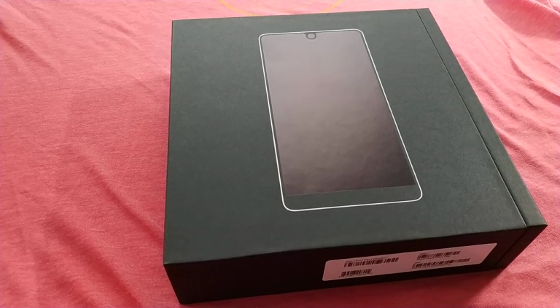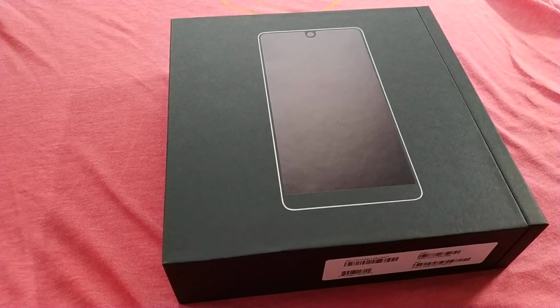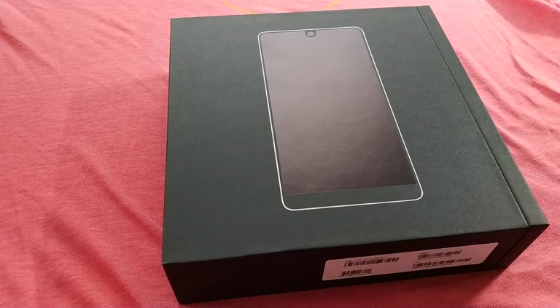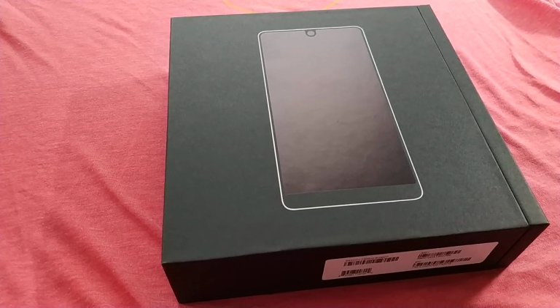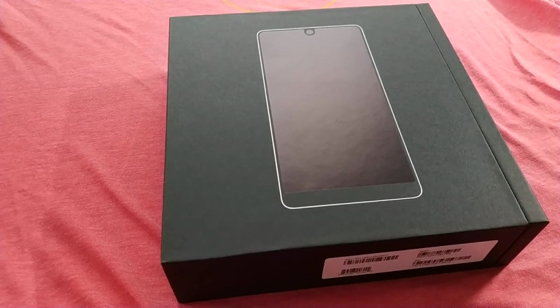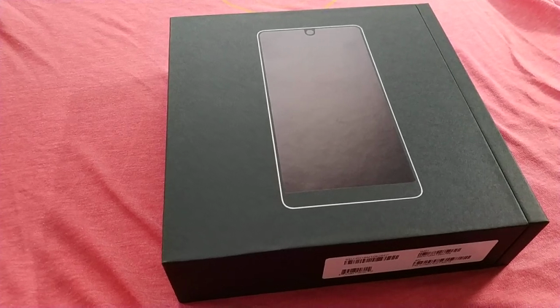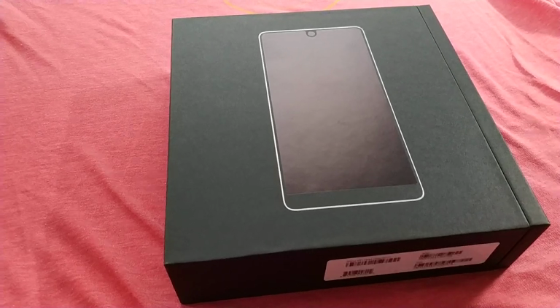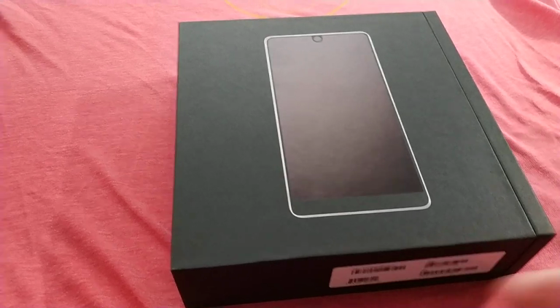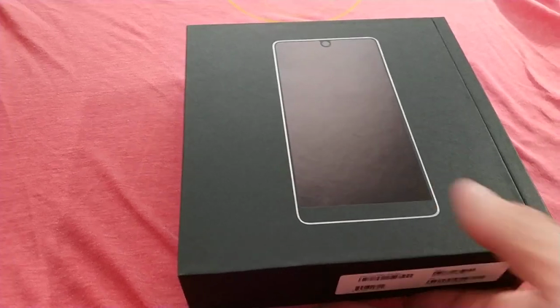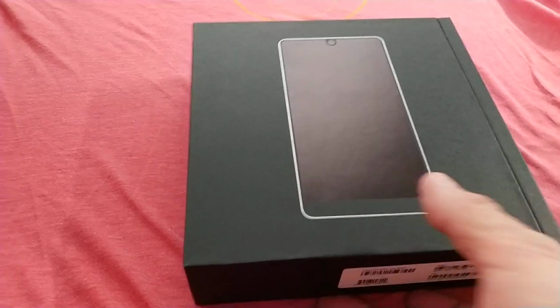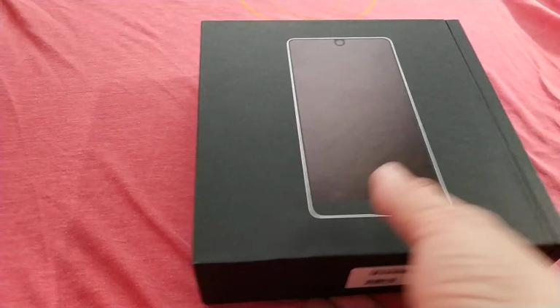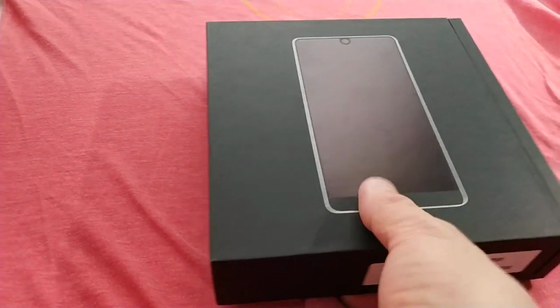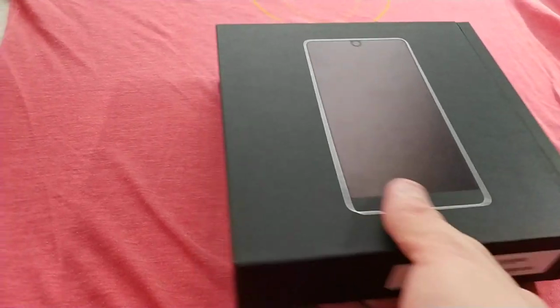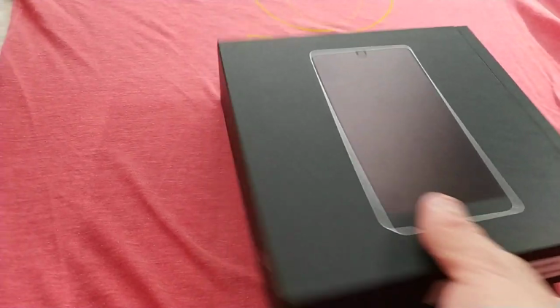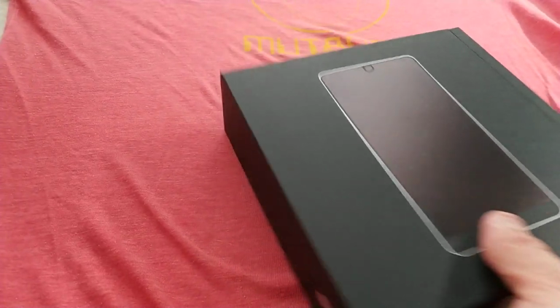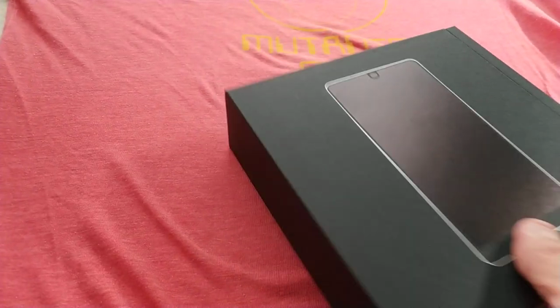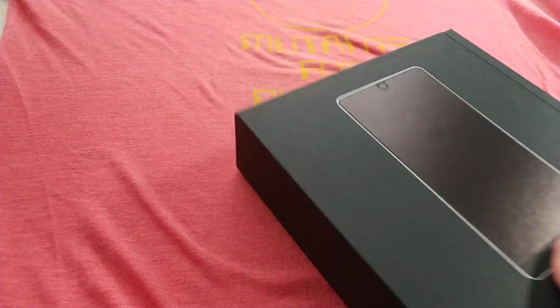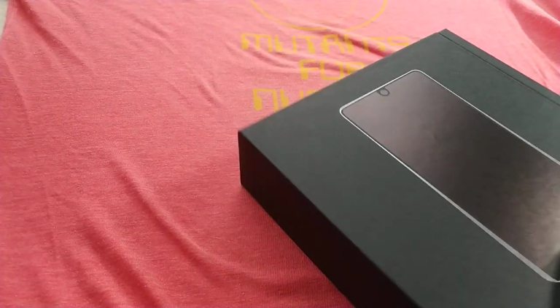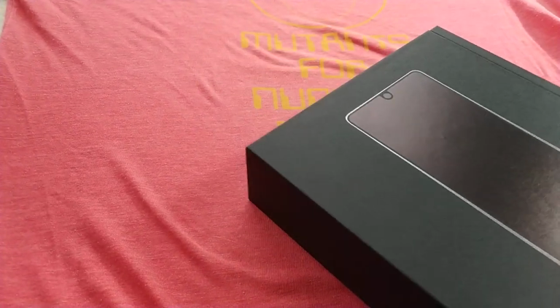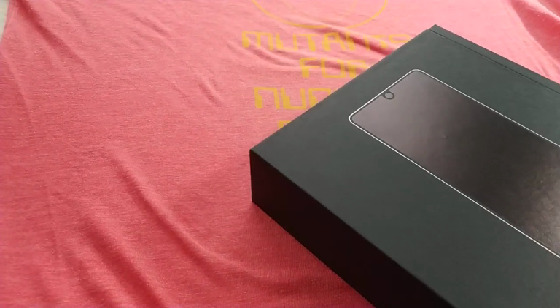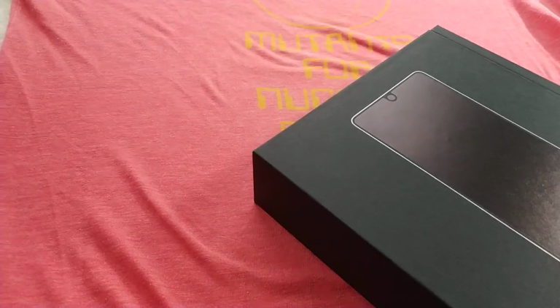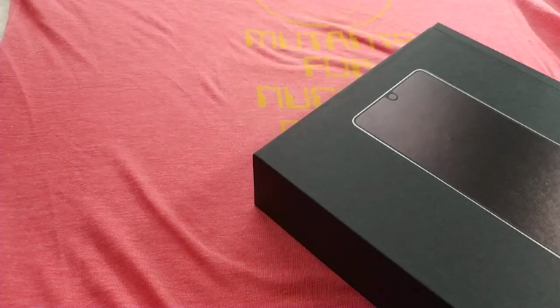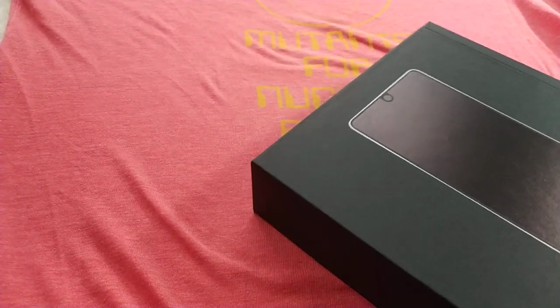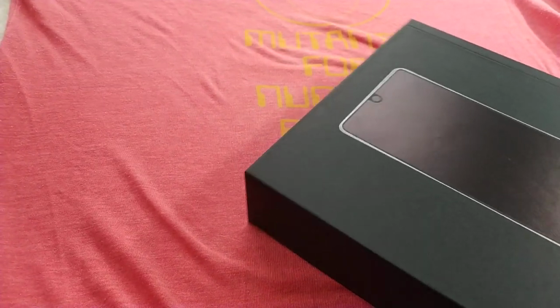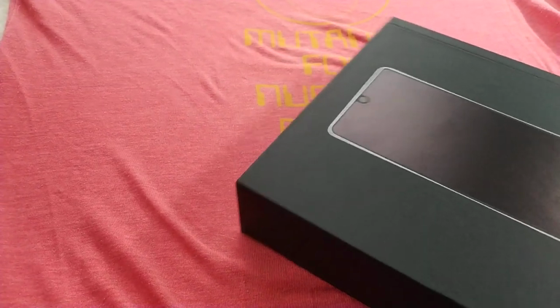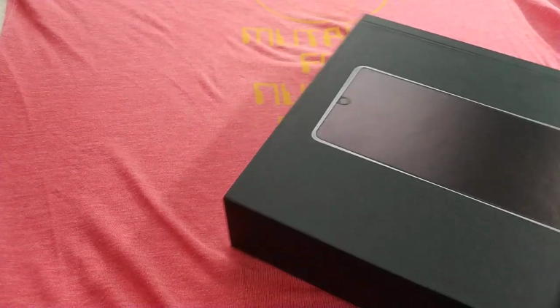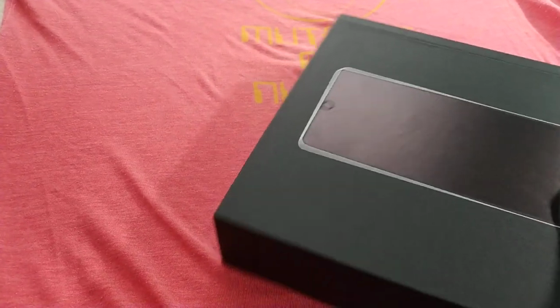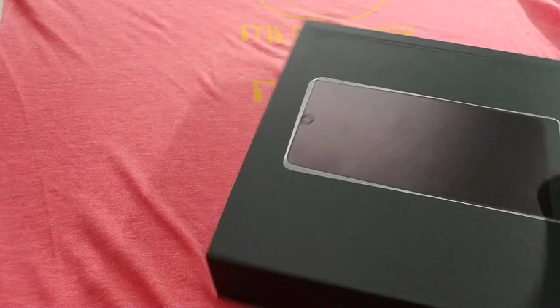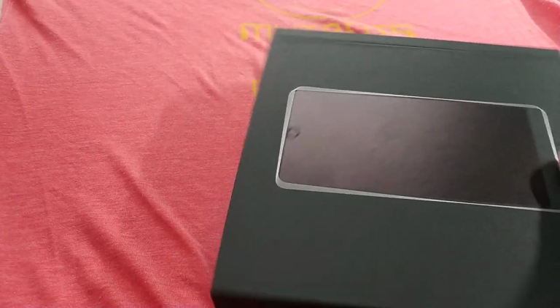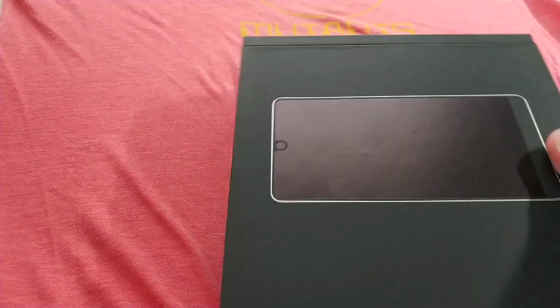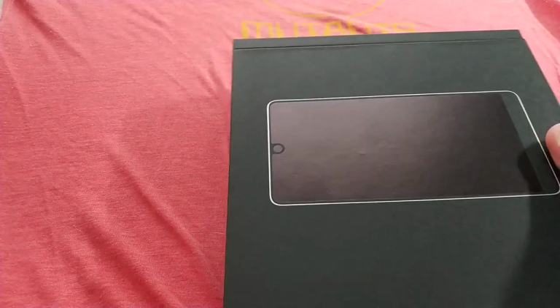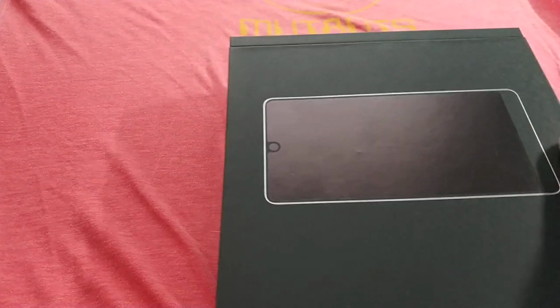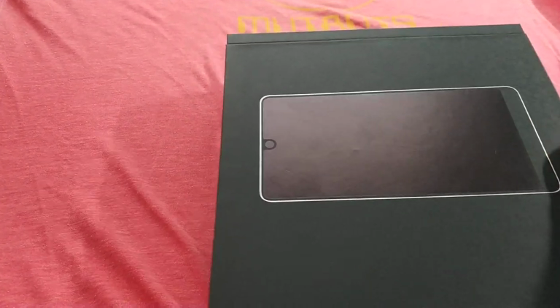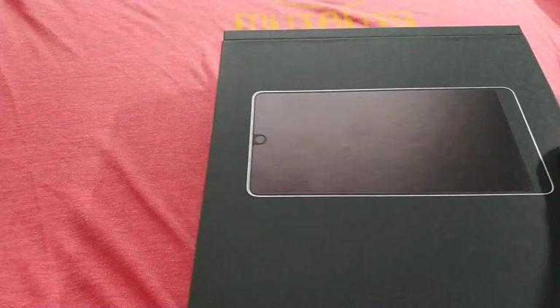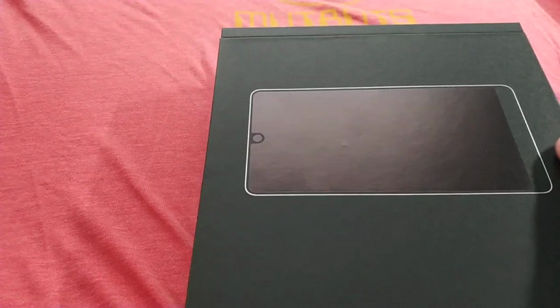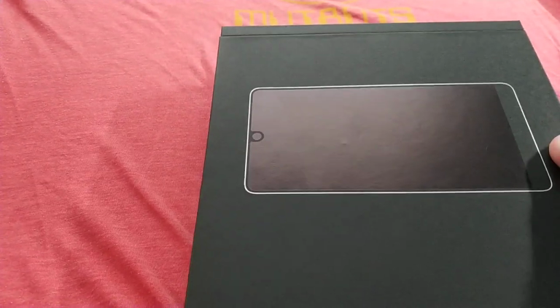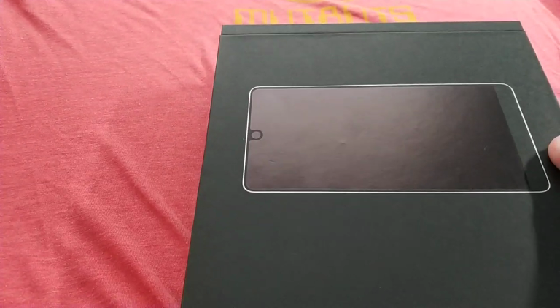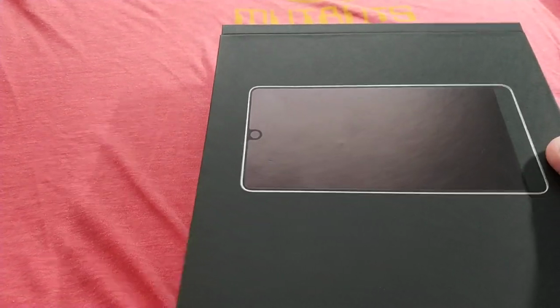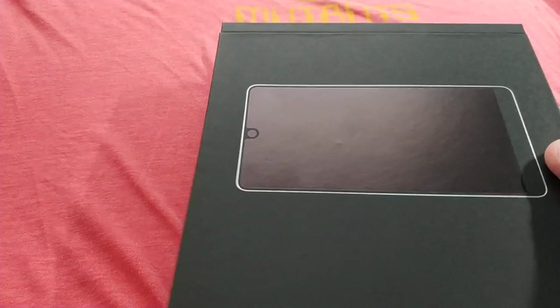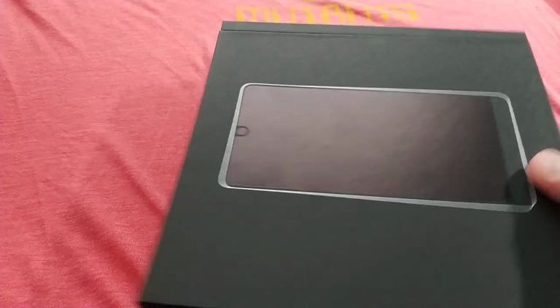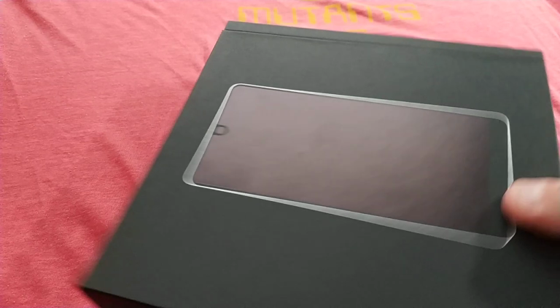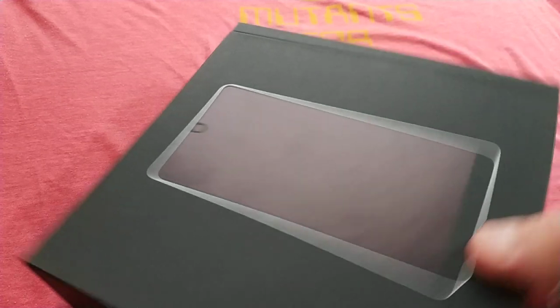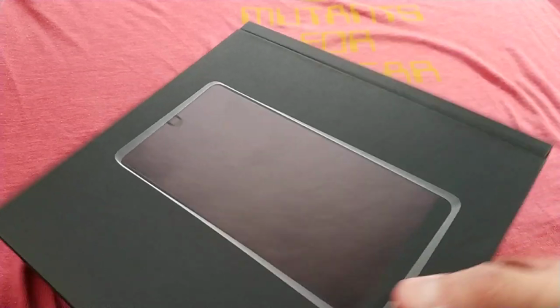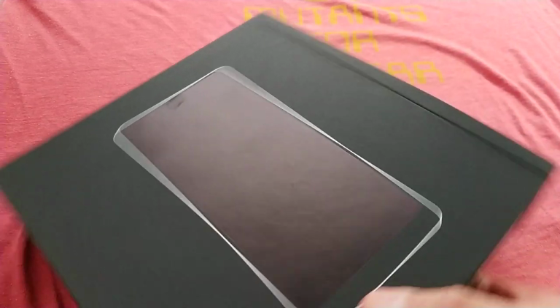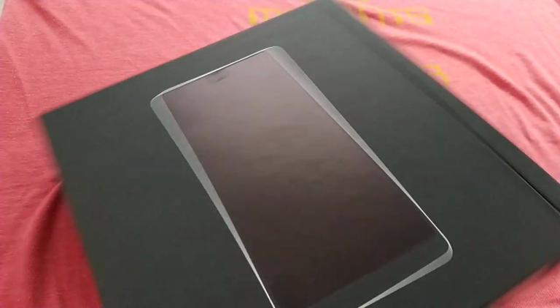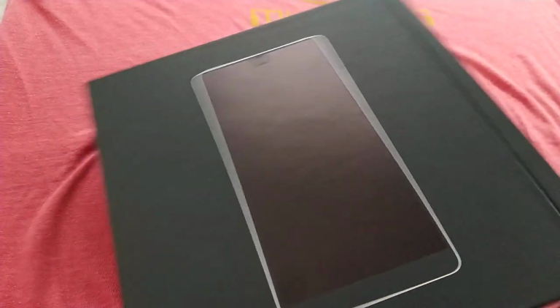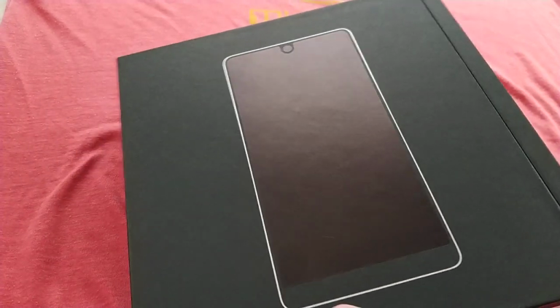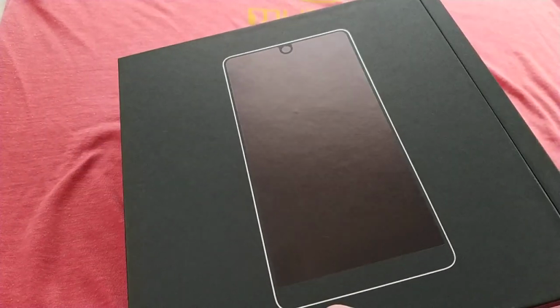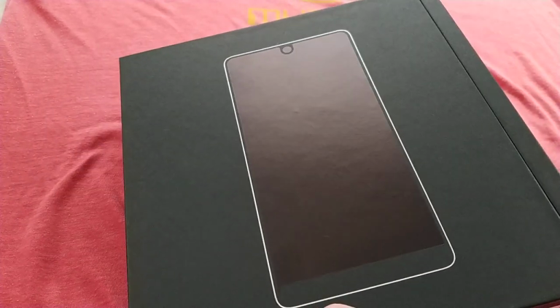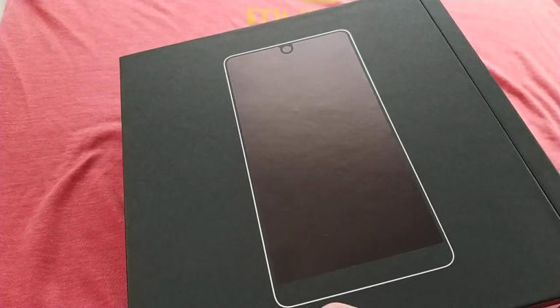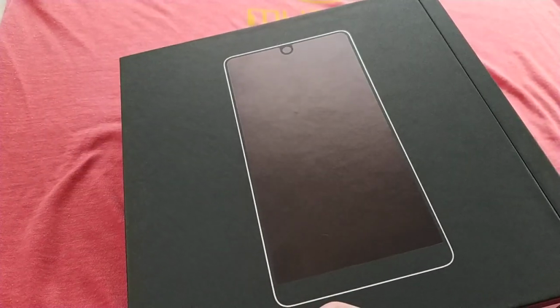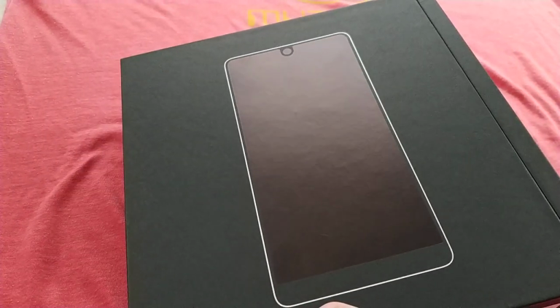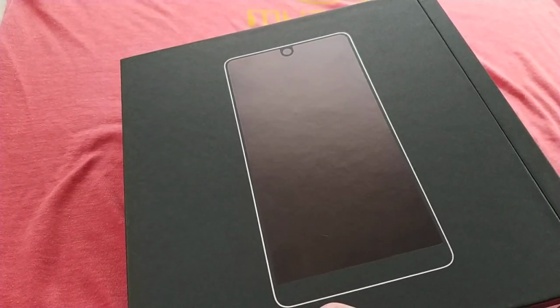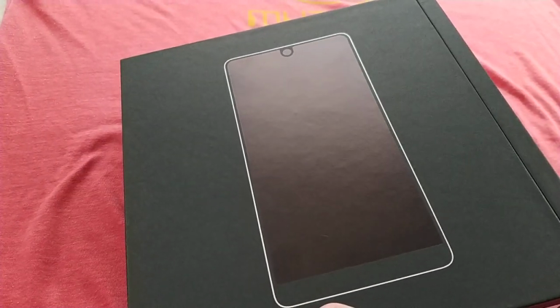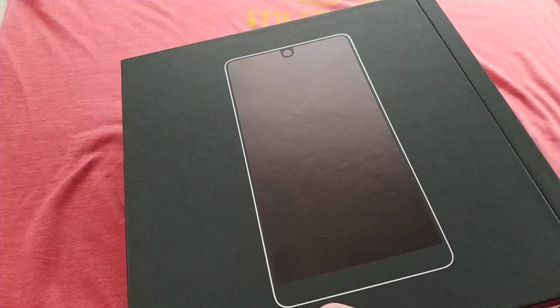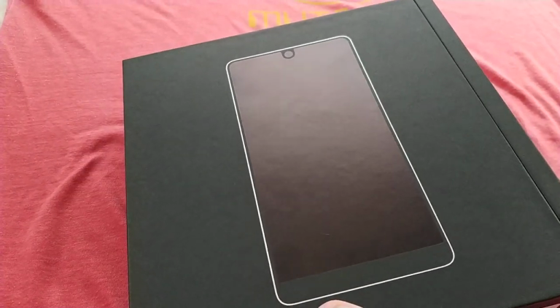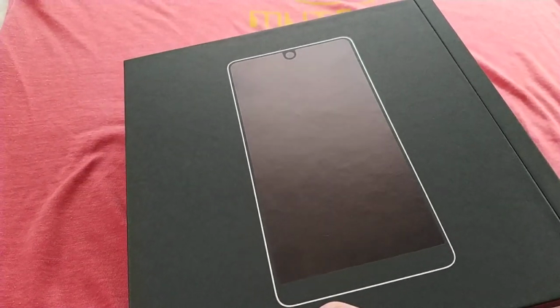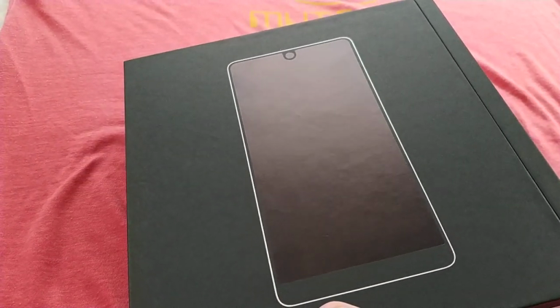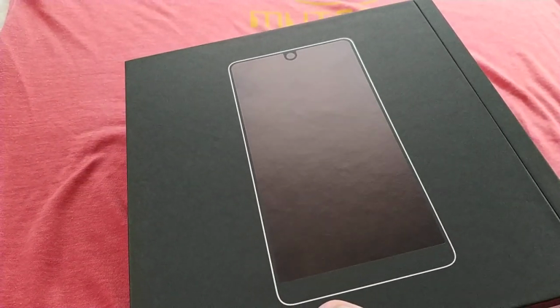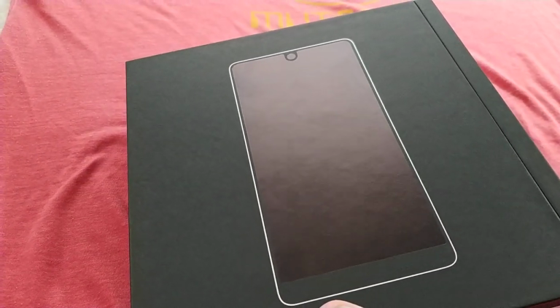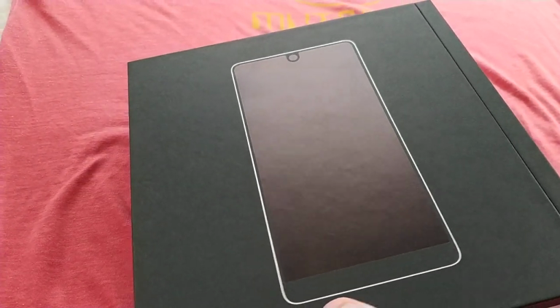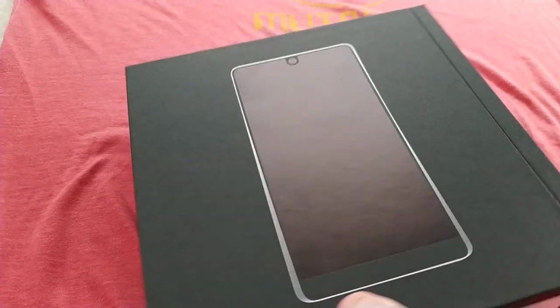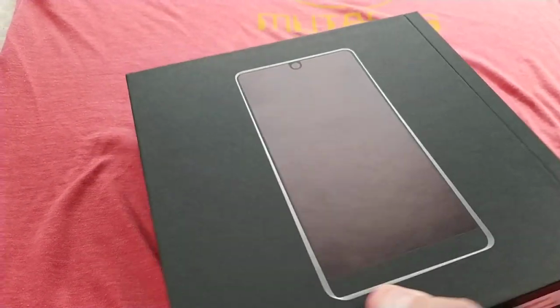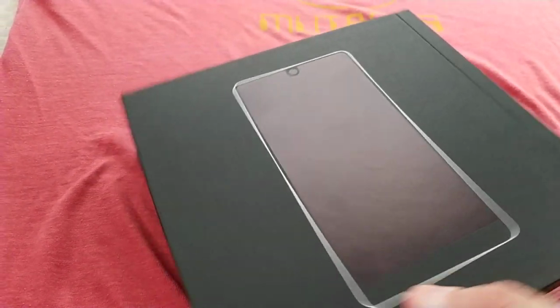Hey guys, welcome back to Tech Talk. Today we're going to be doing a review of the Essential Phone, as pictured here.